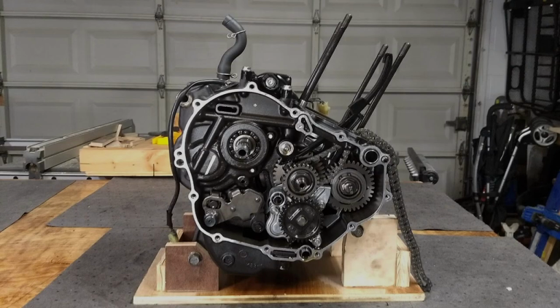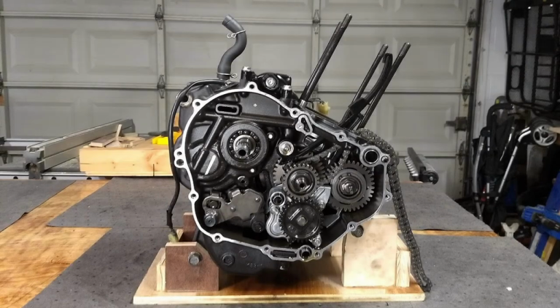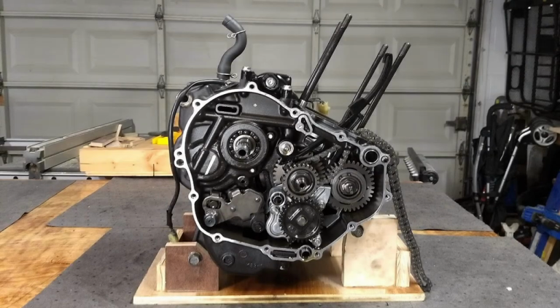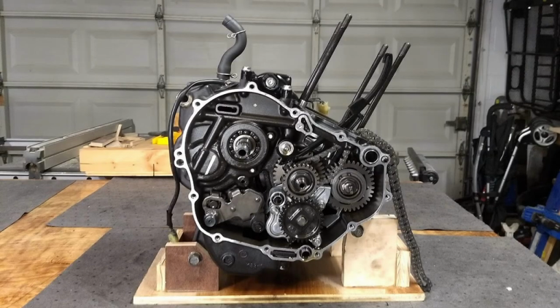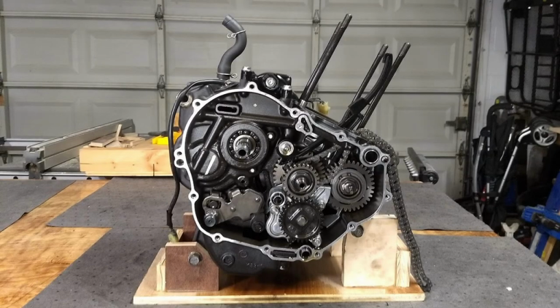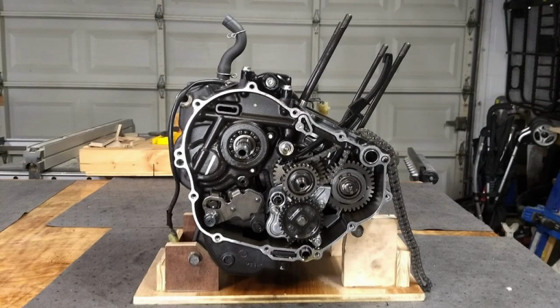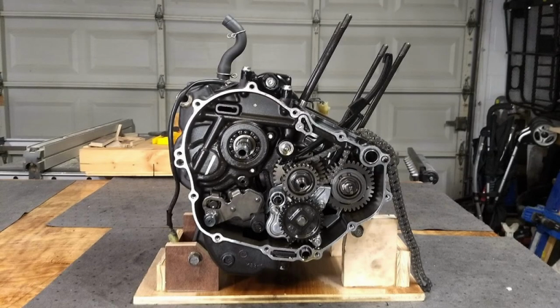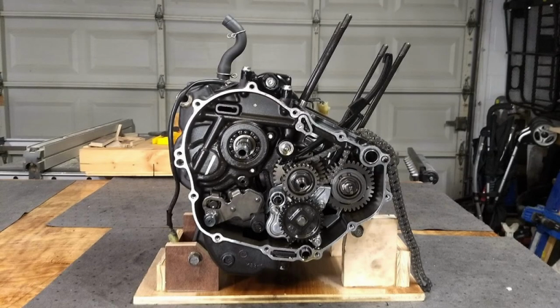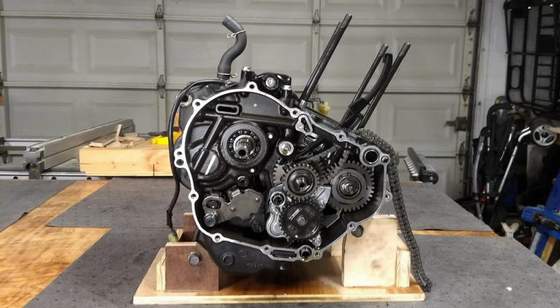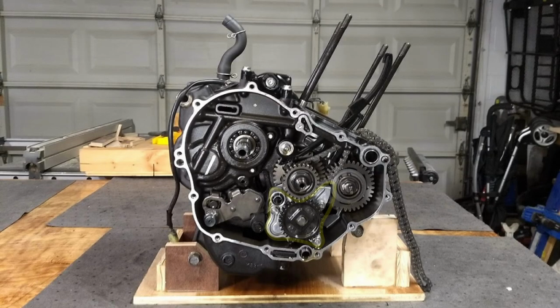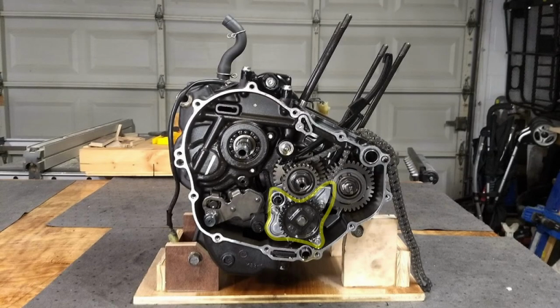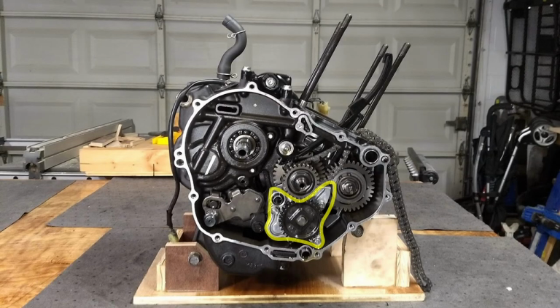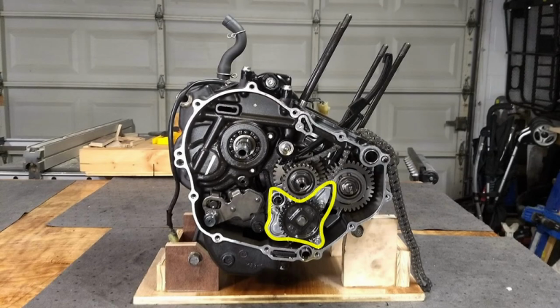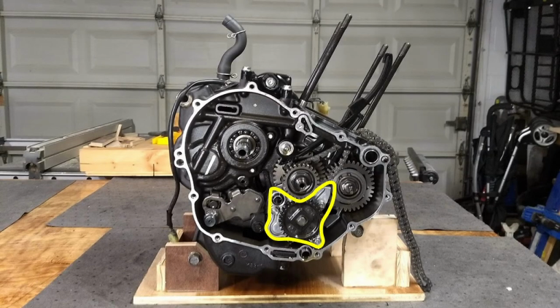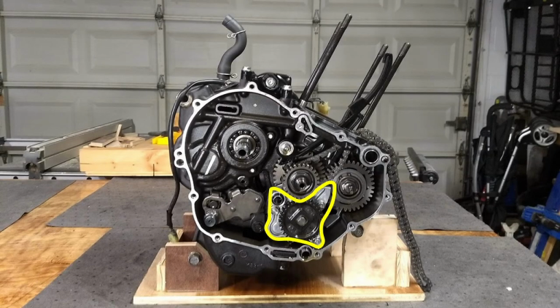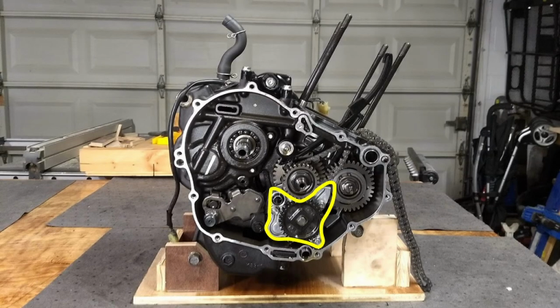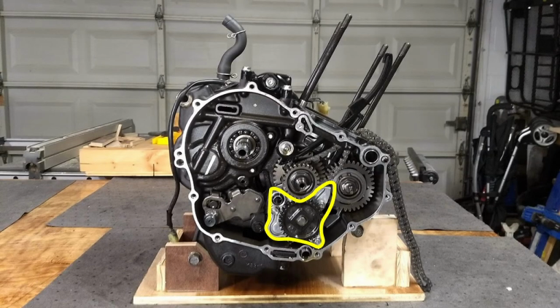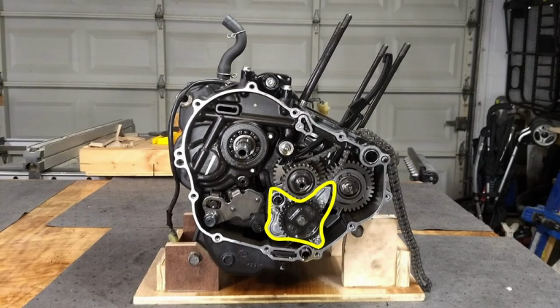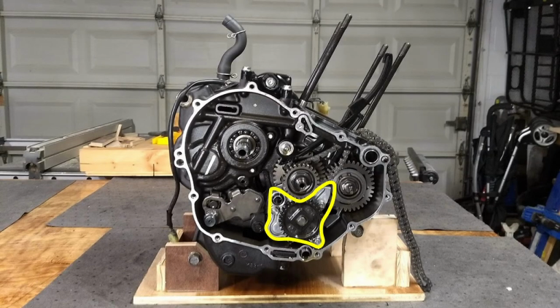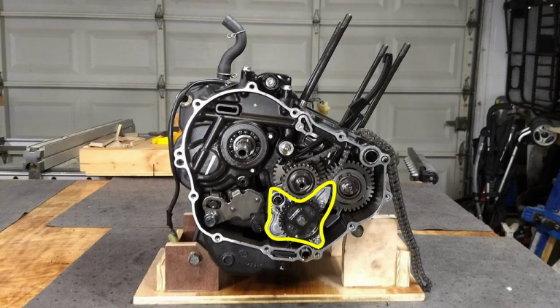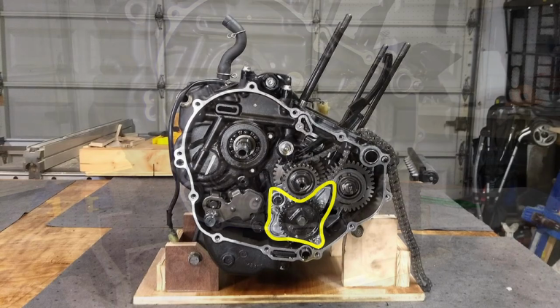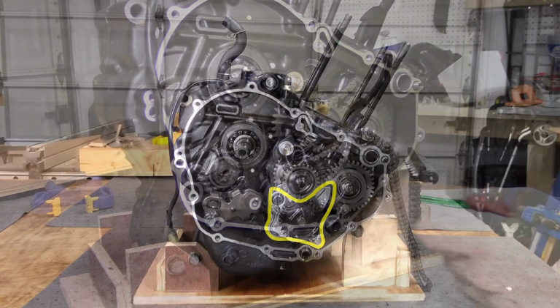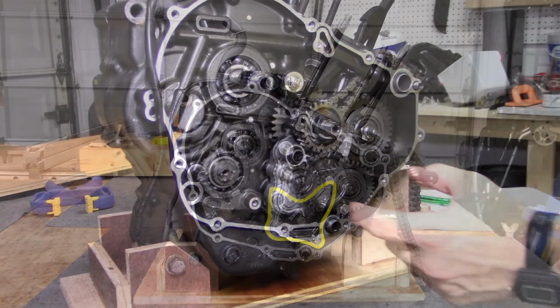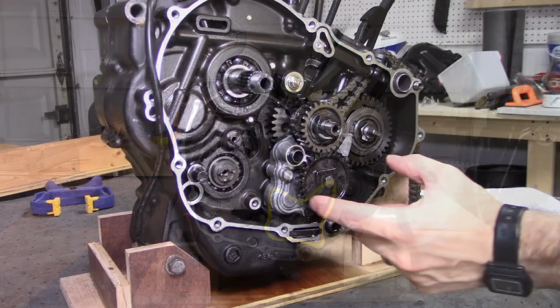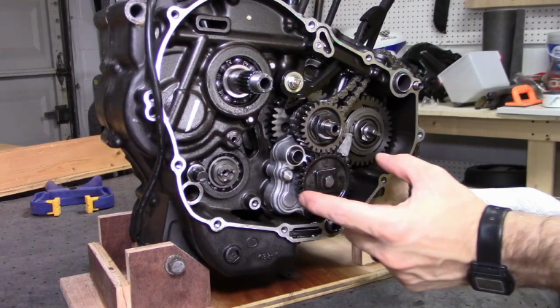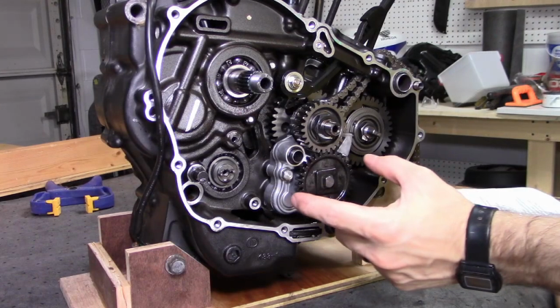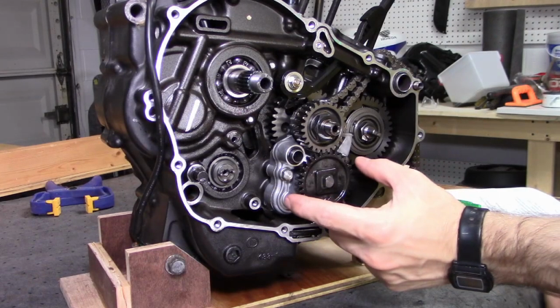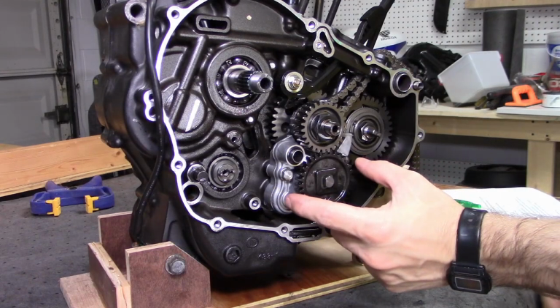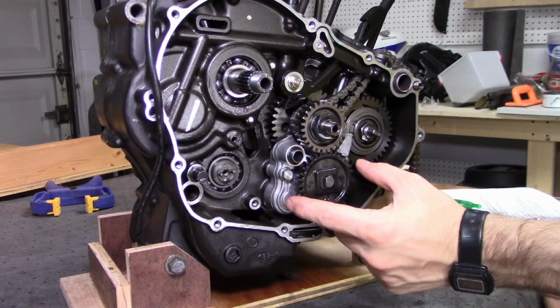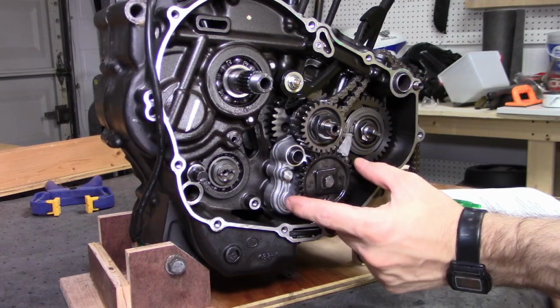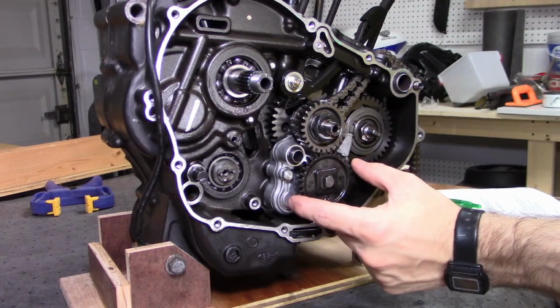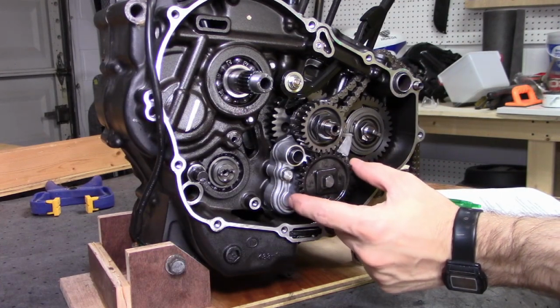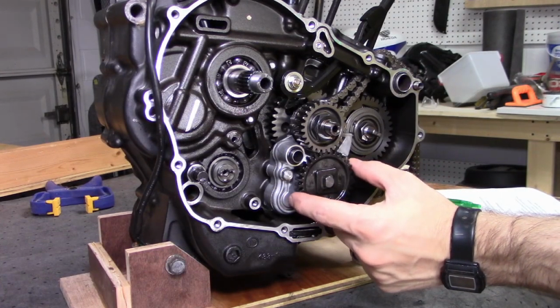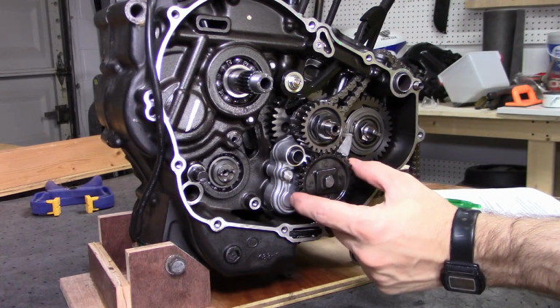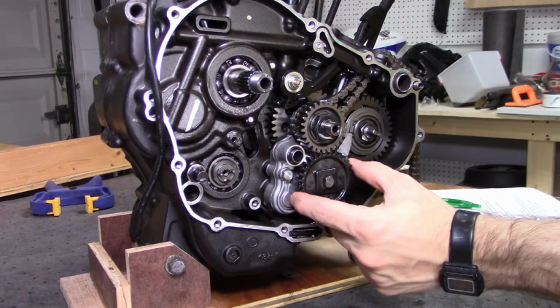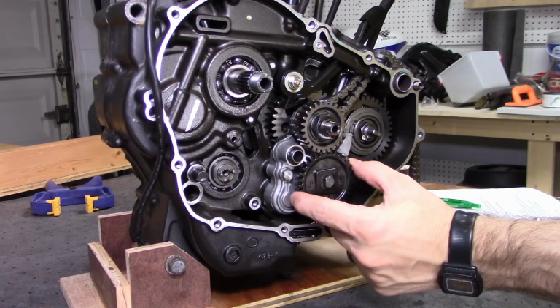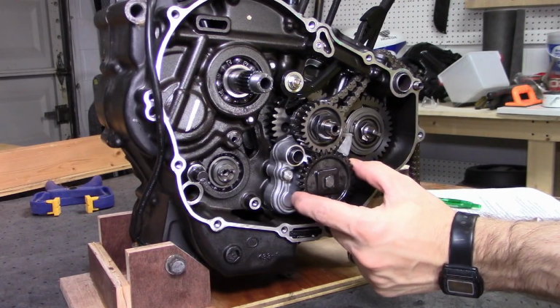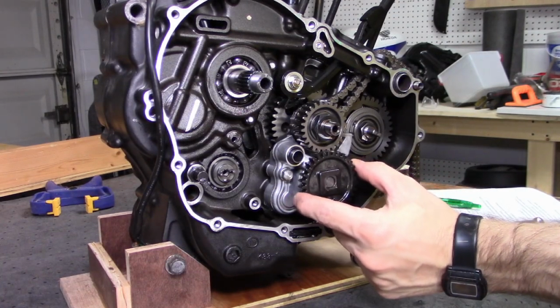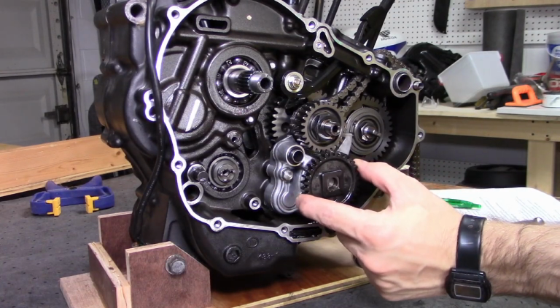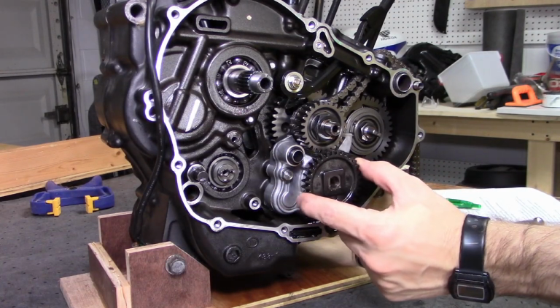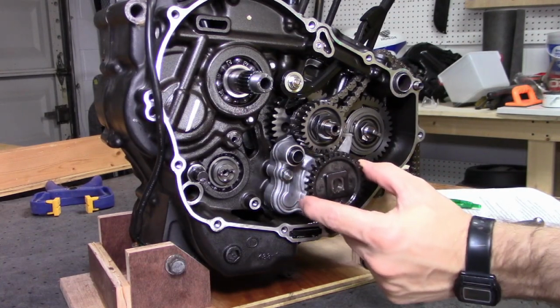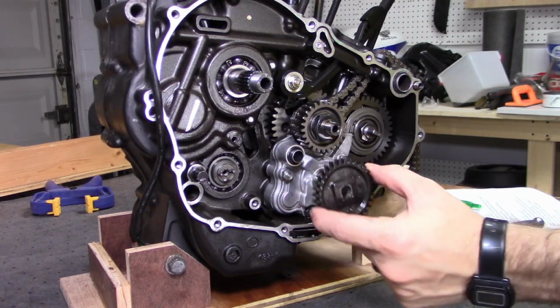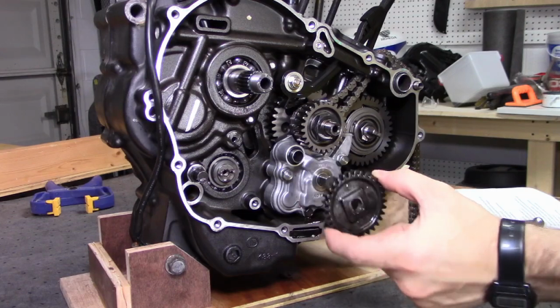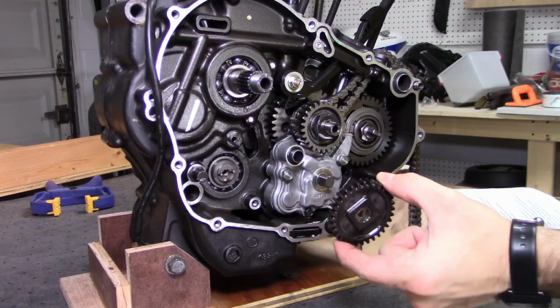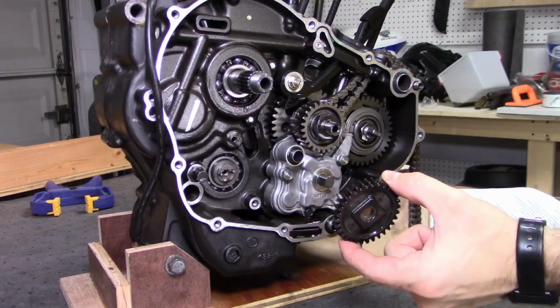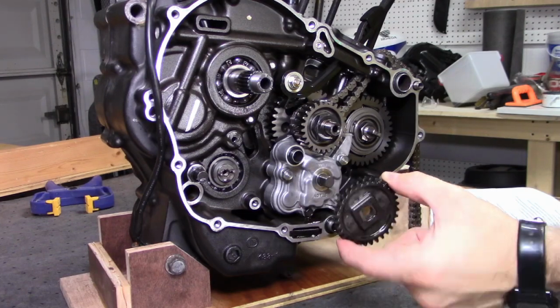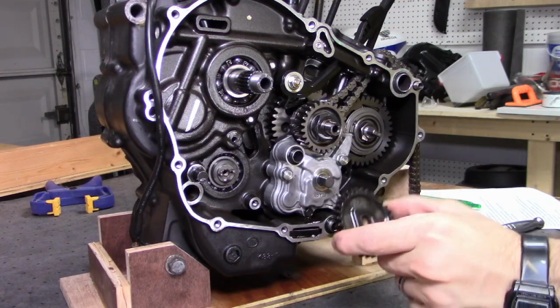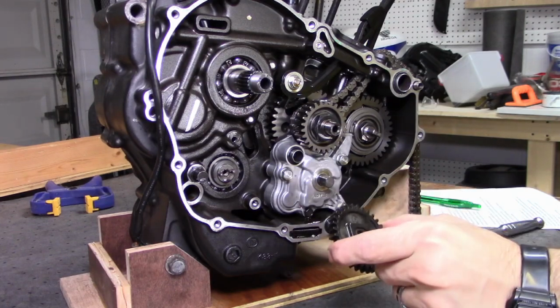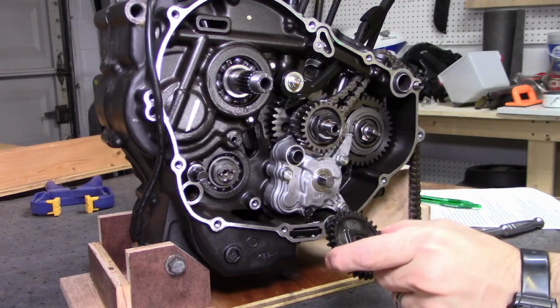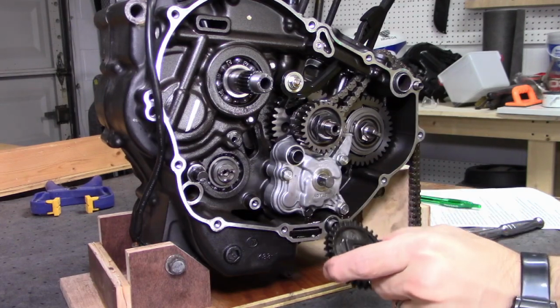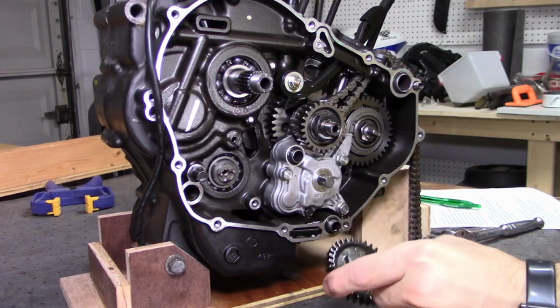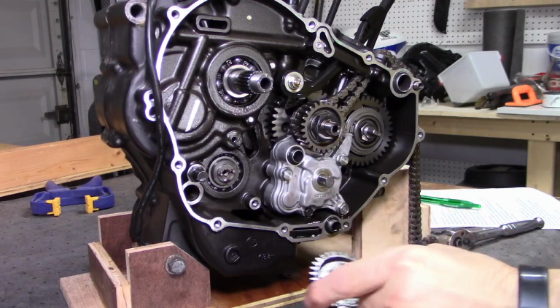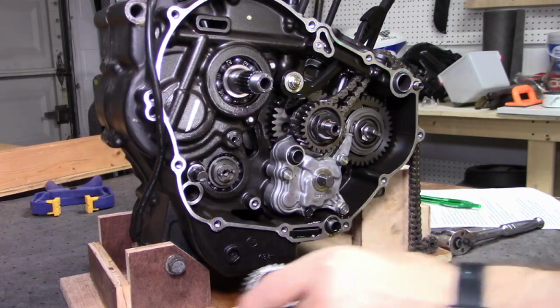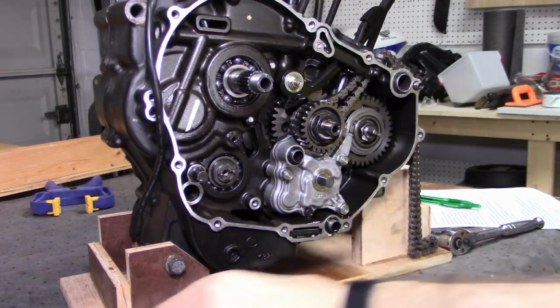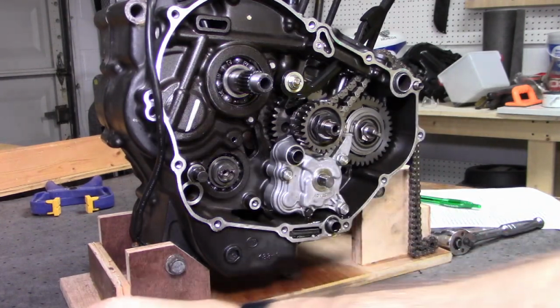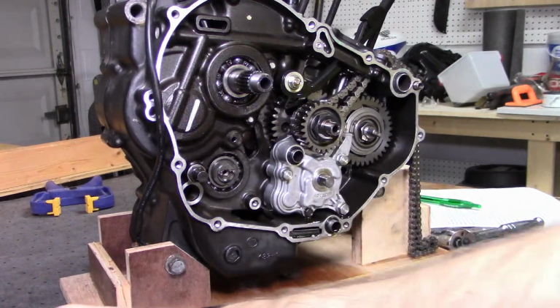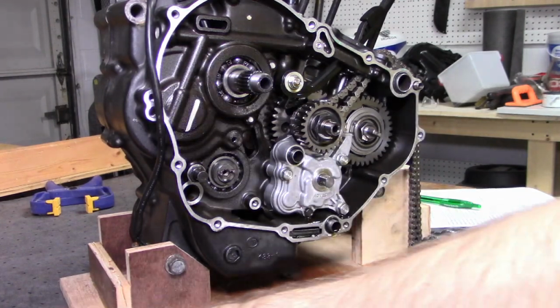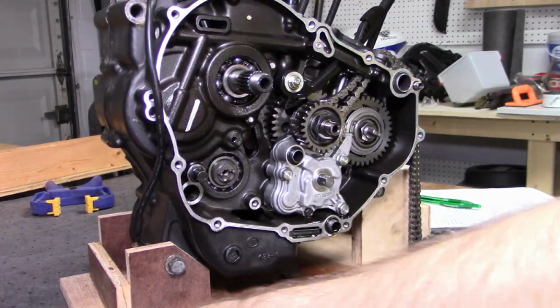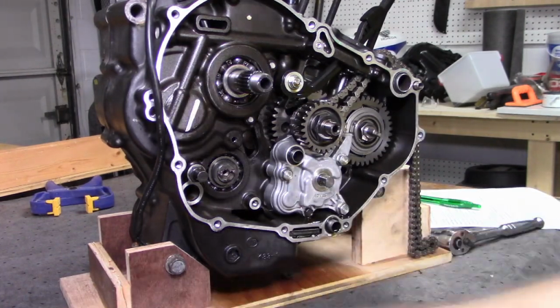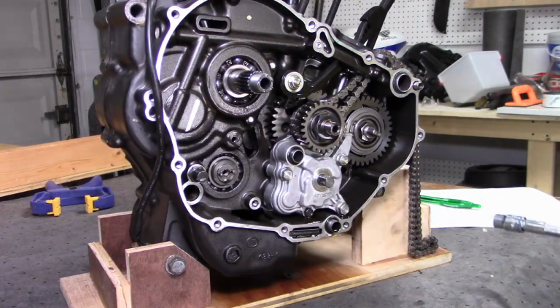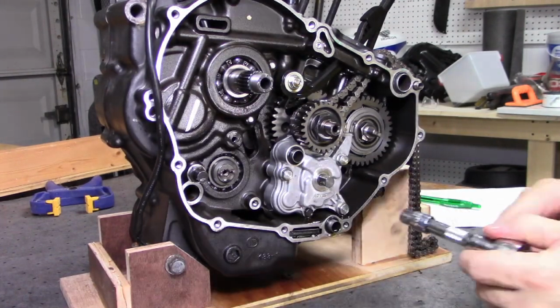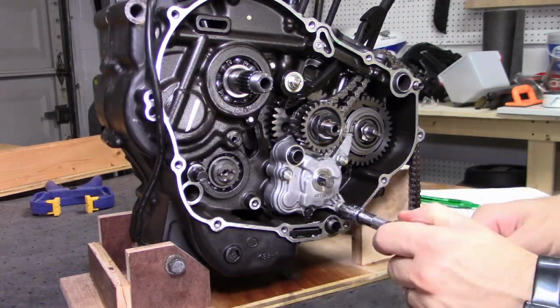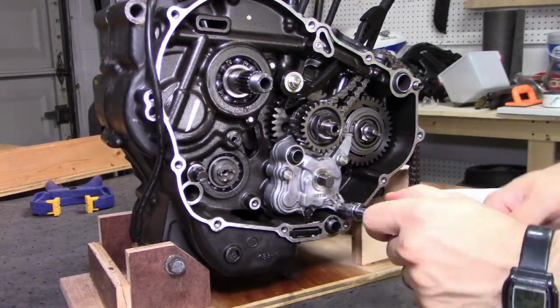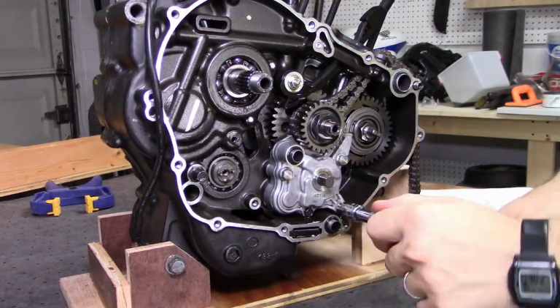Now we'll remove the oil pump. Start by pulling off the oil pump driven gear — nothing holding it on, just slide it right off.